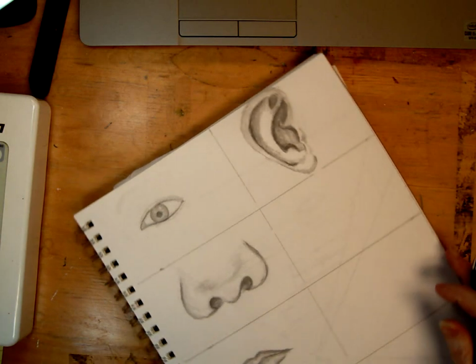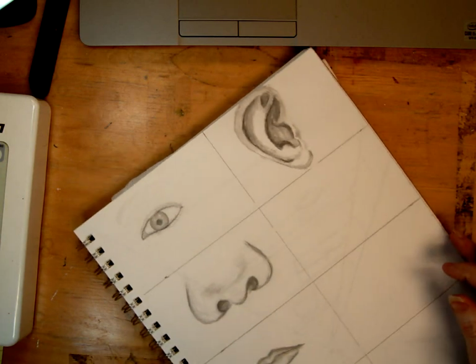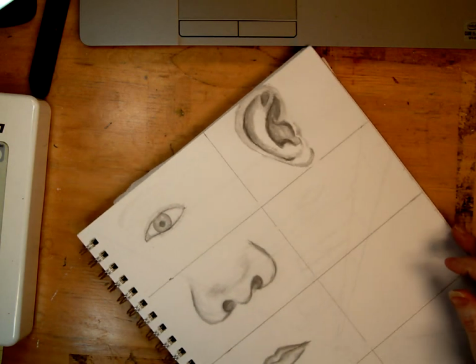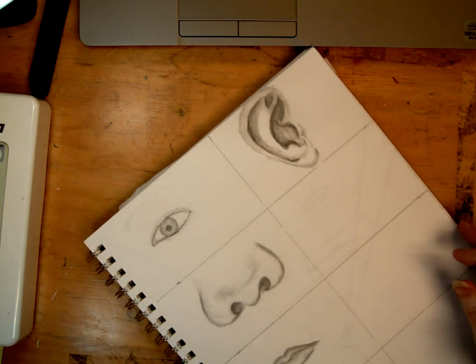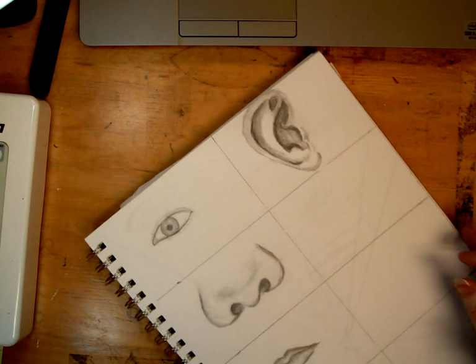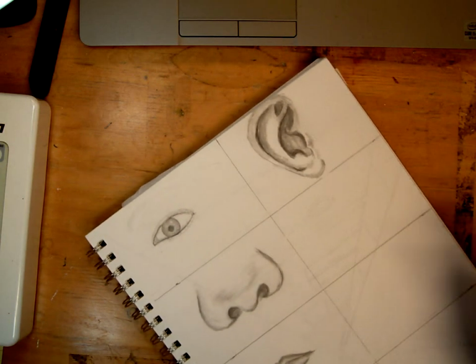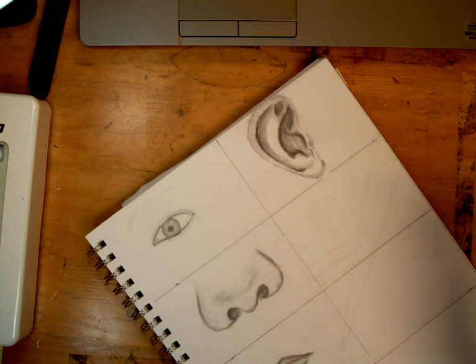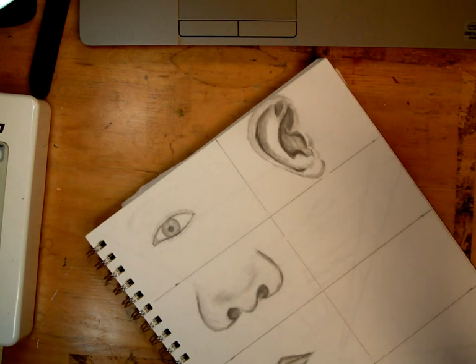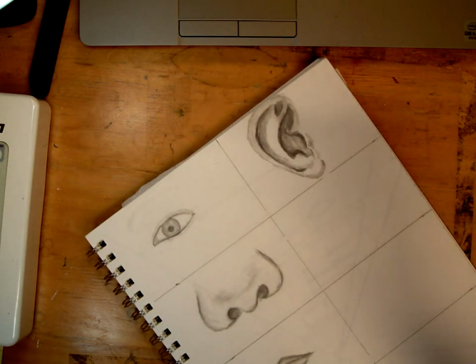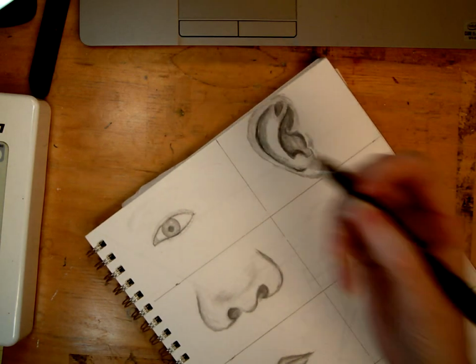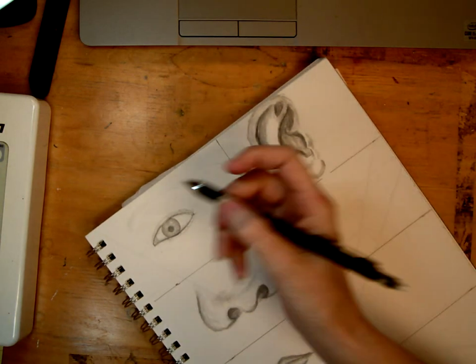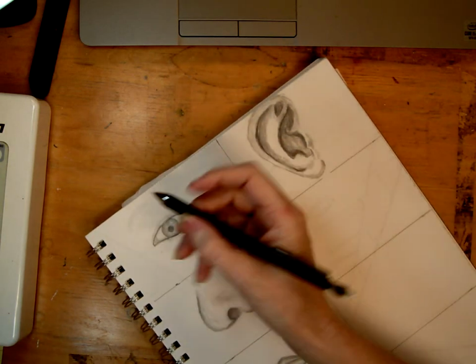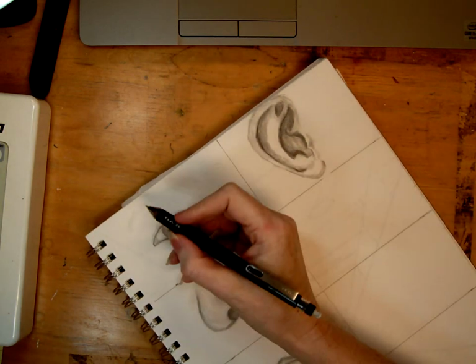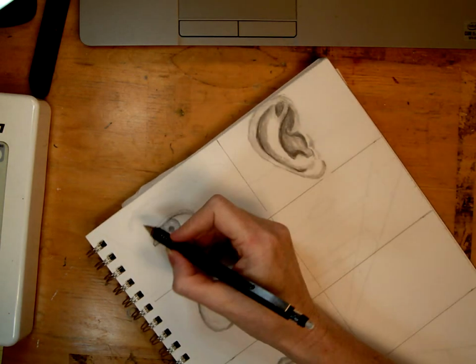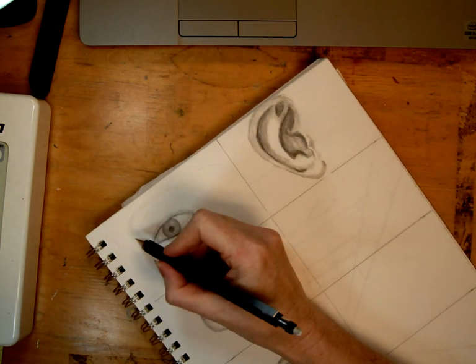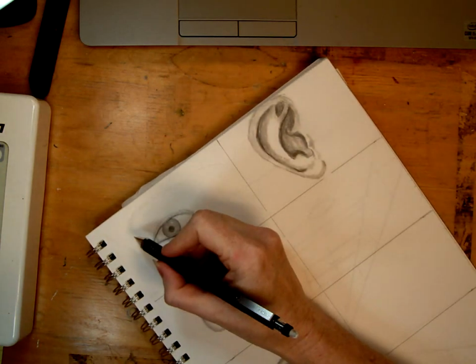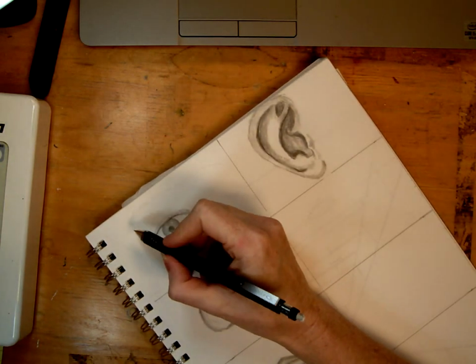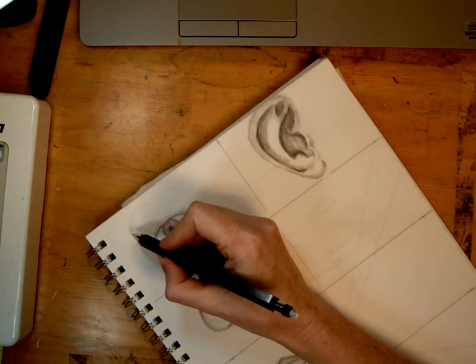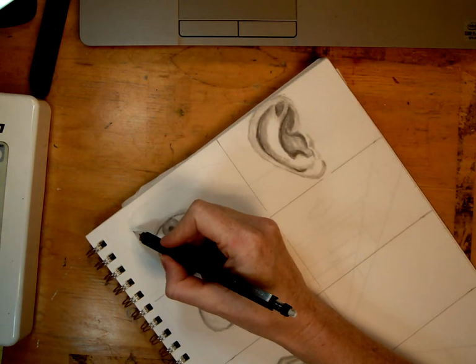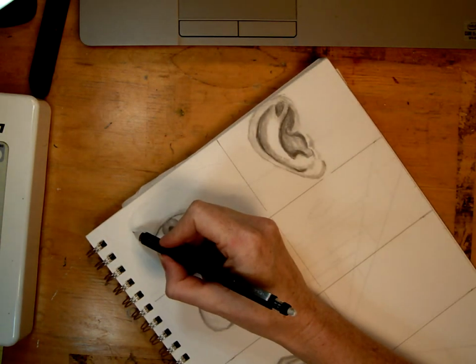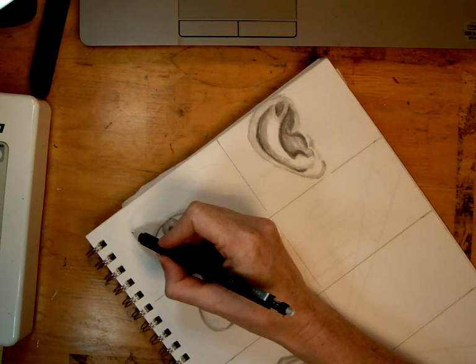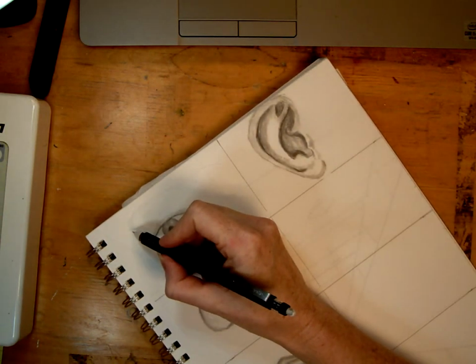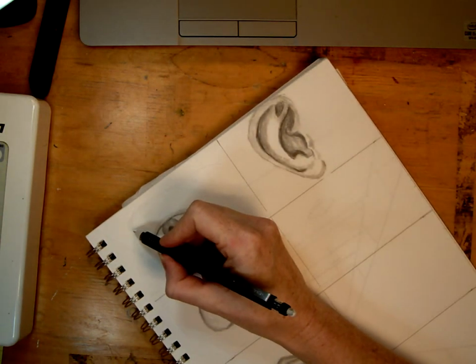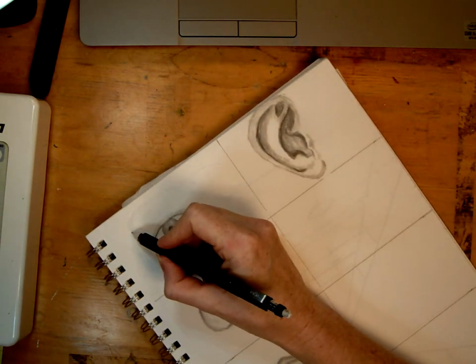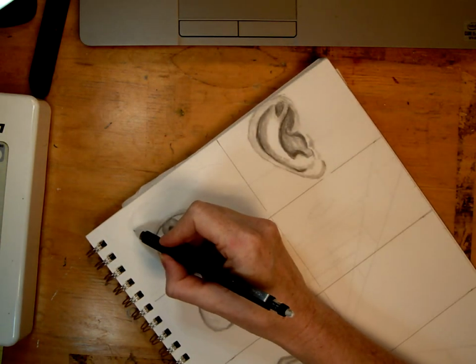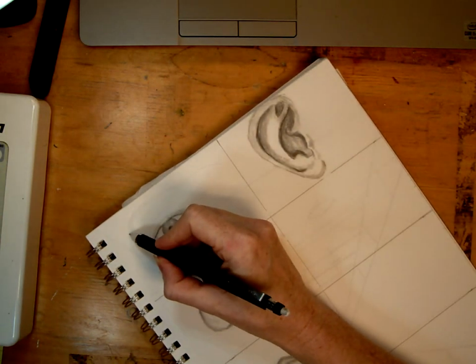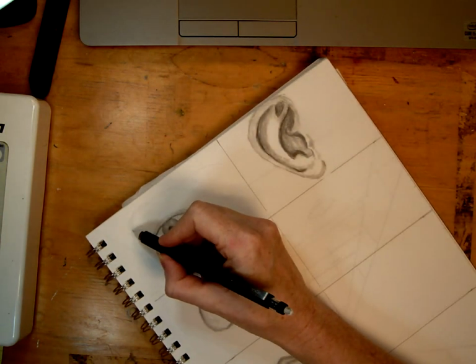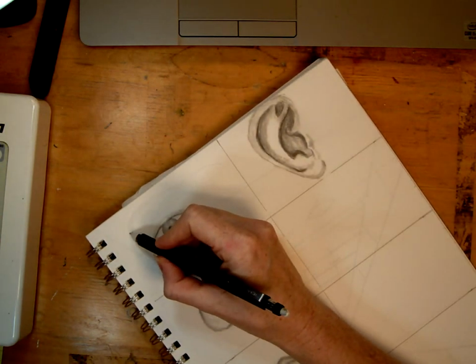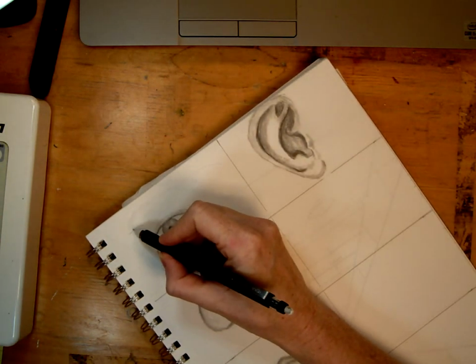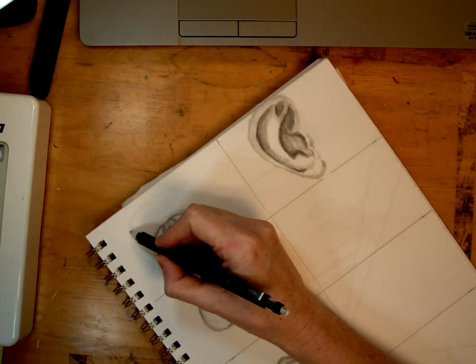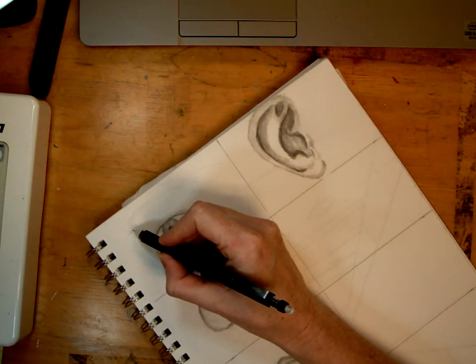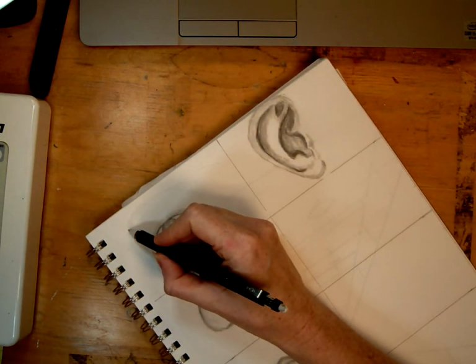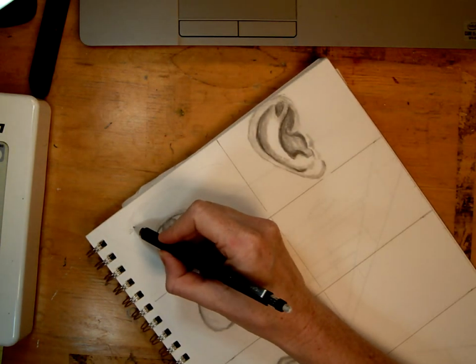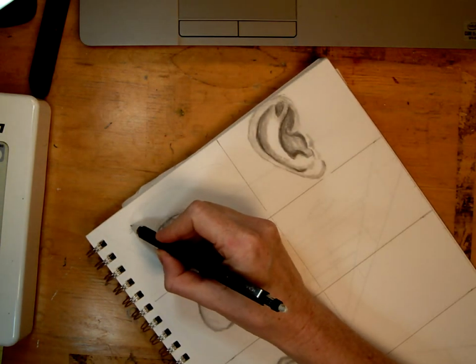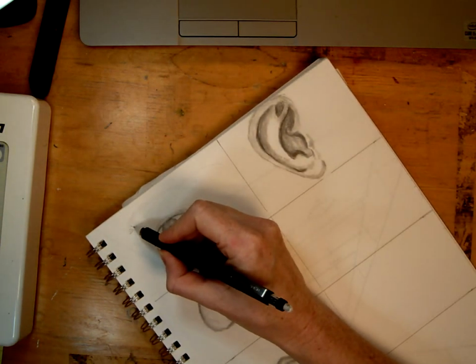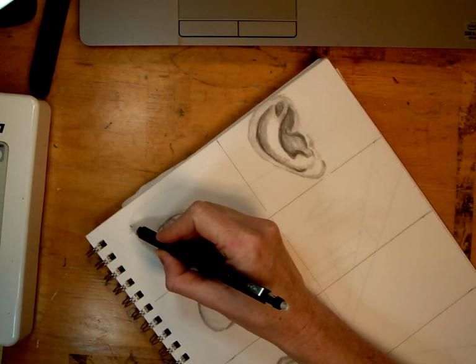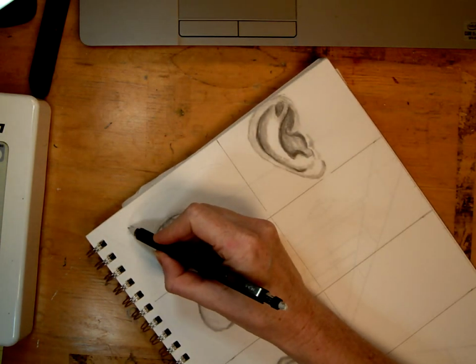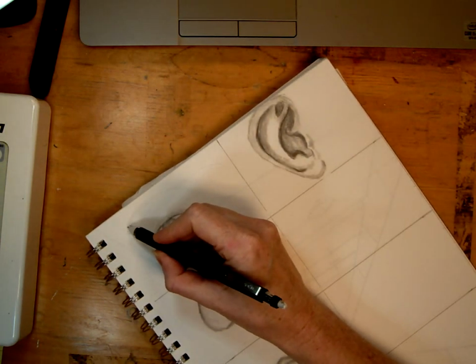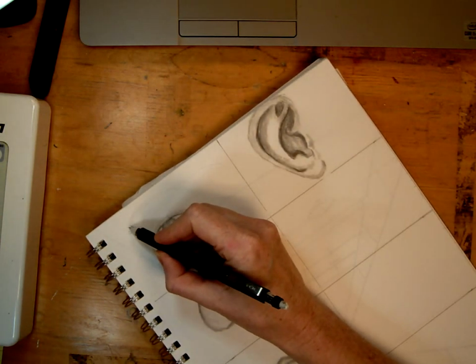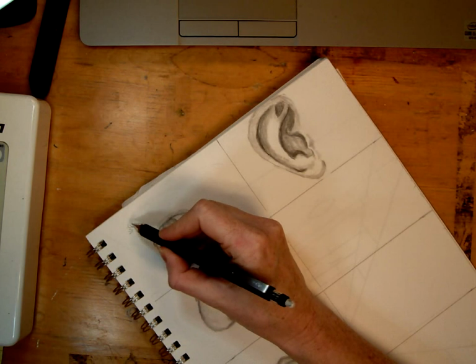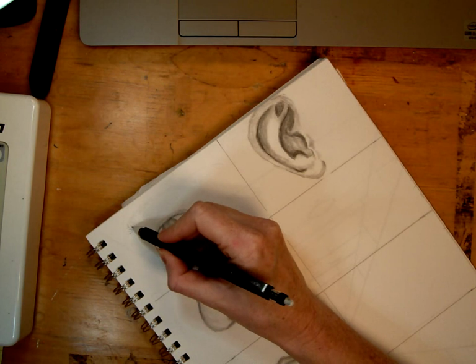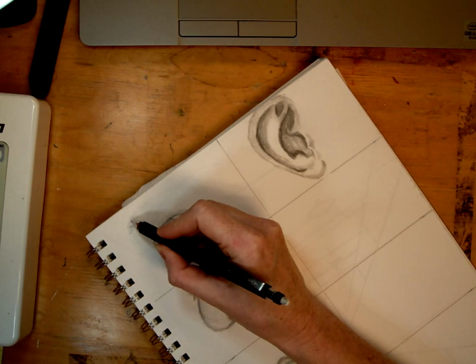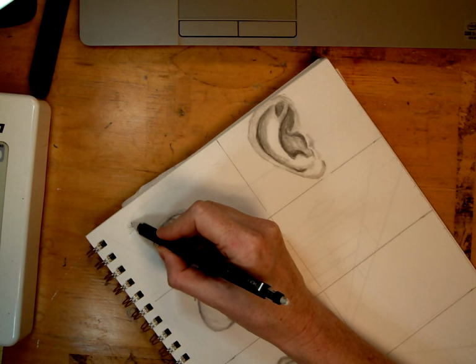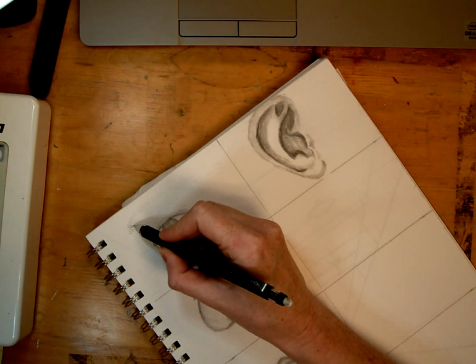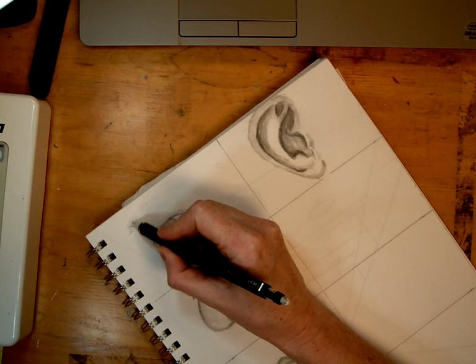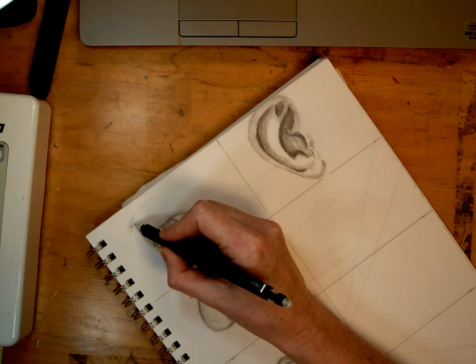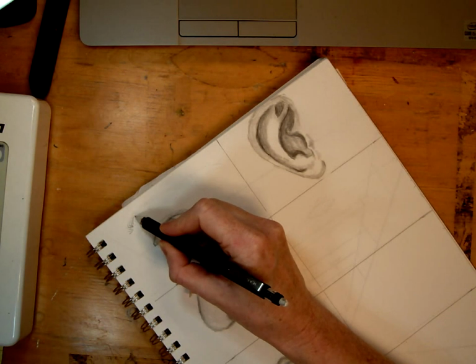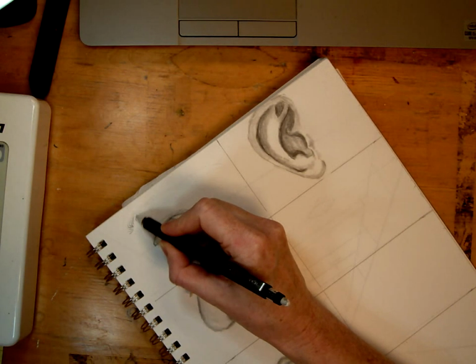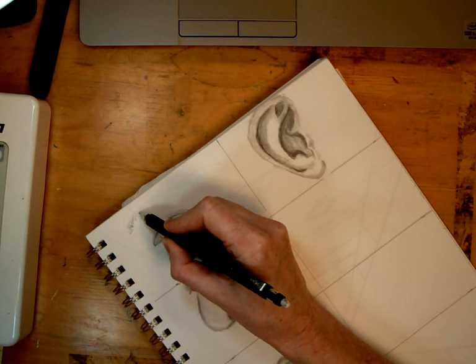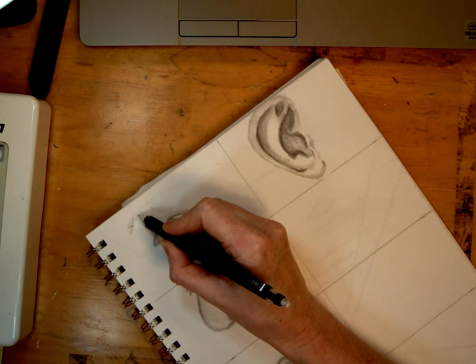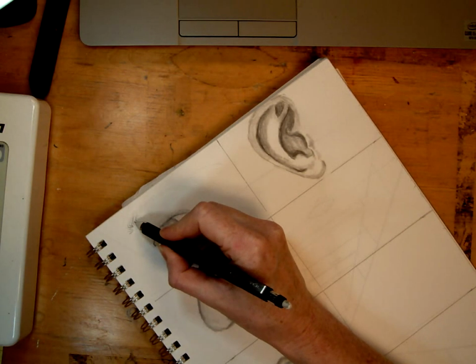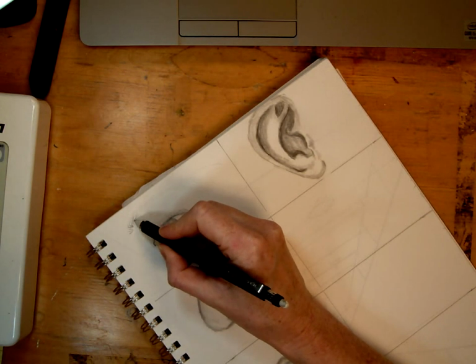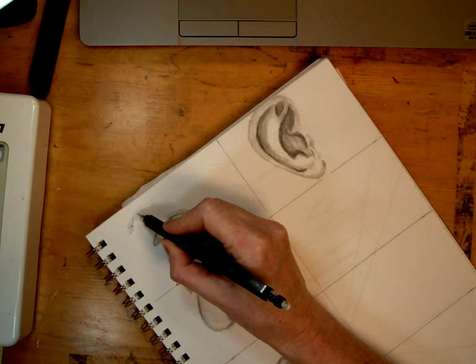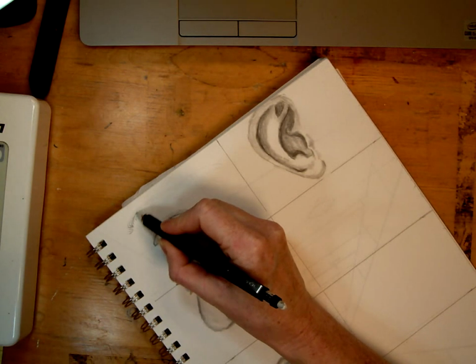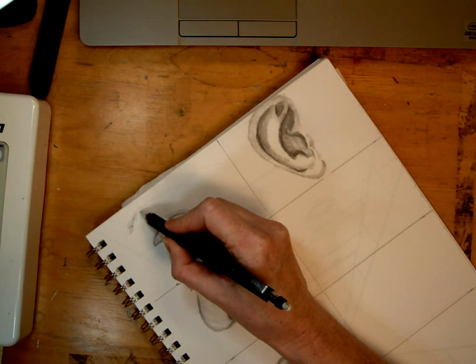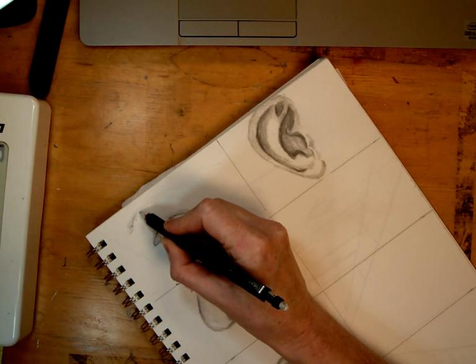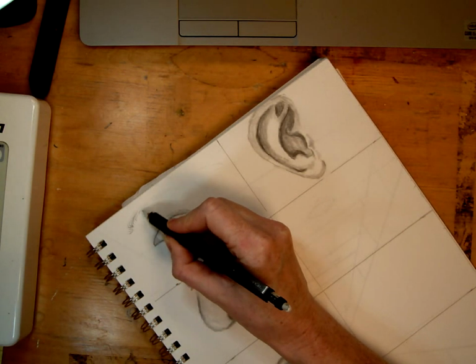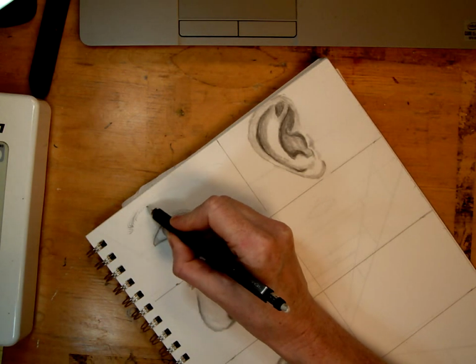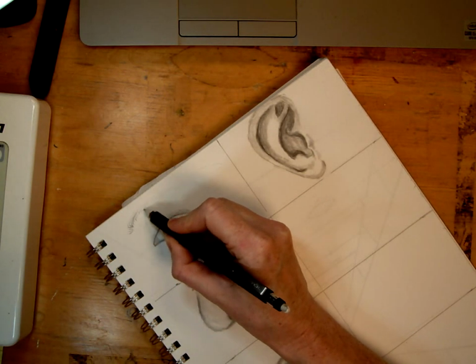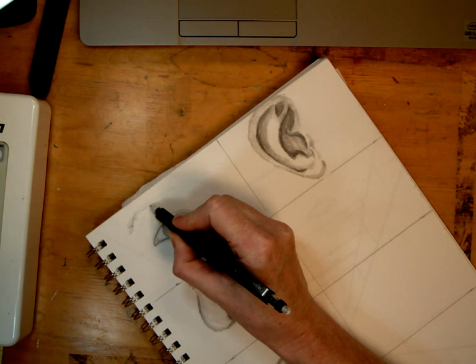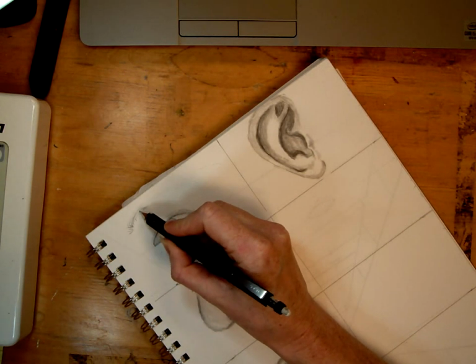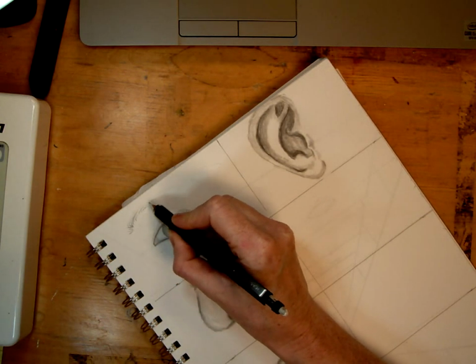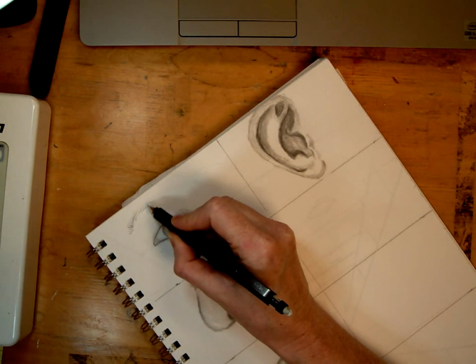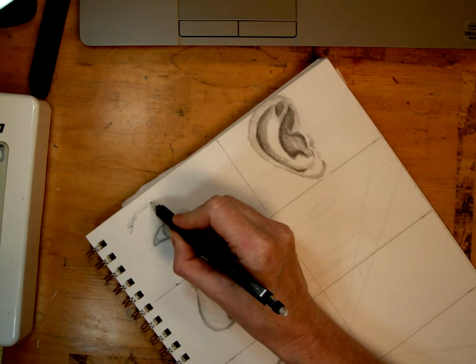So now we're going to draw an eyebrow. Eyebrows are just little hairs. They go straight out and then they curl back and lay flat.